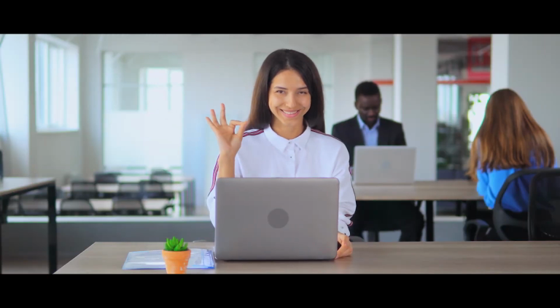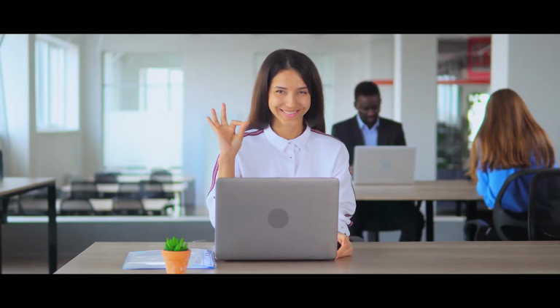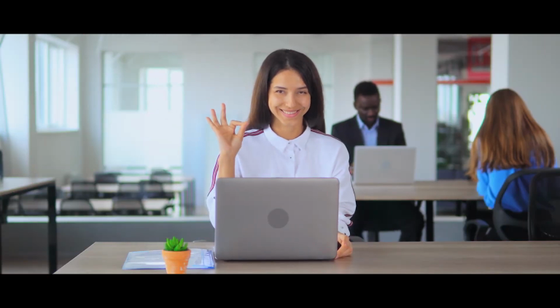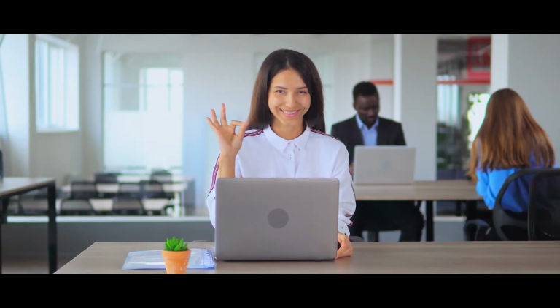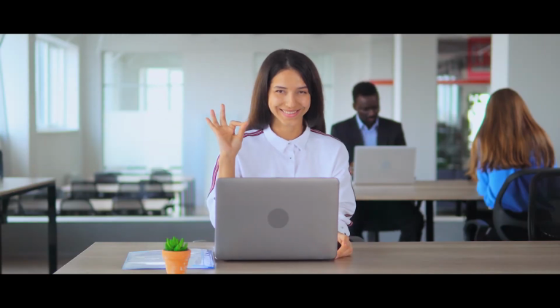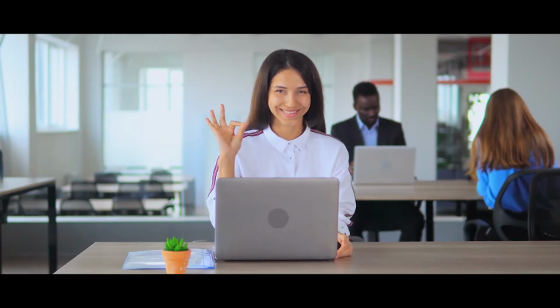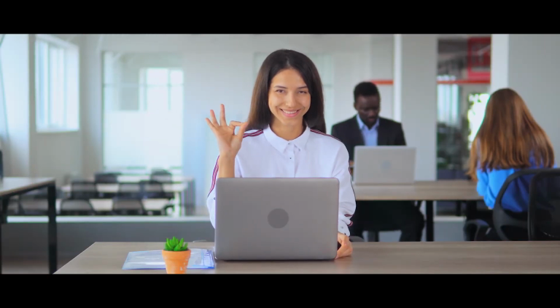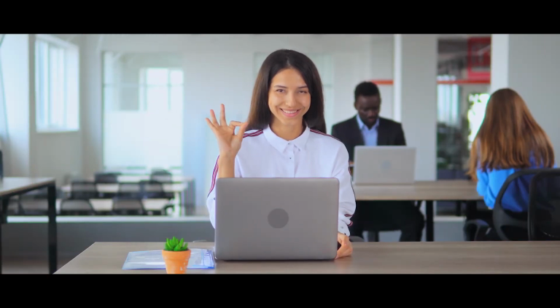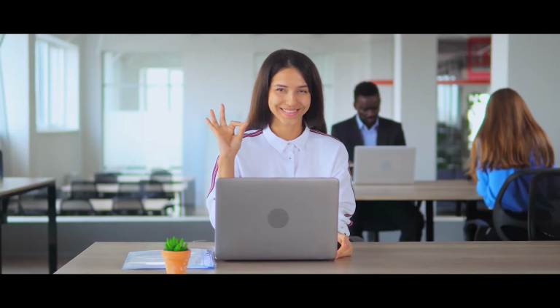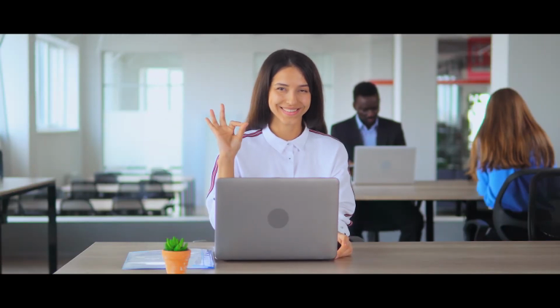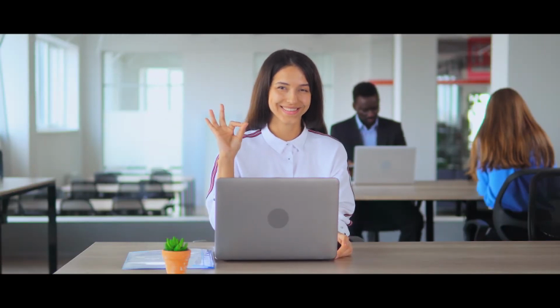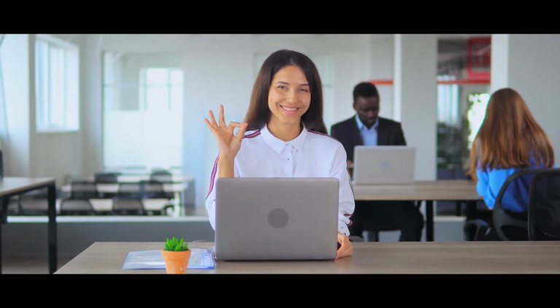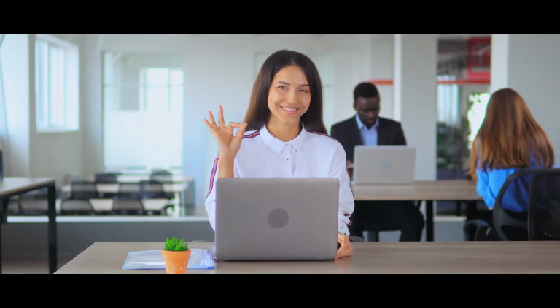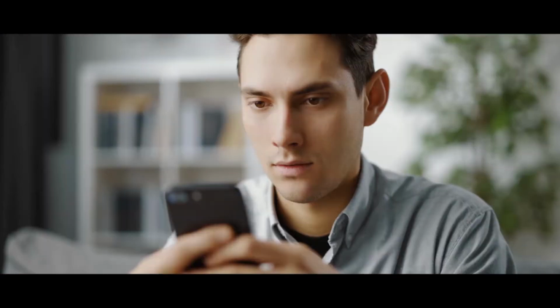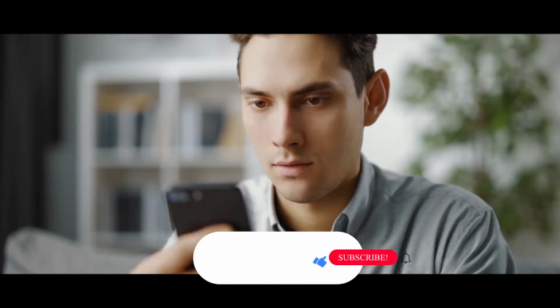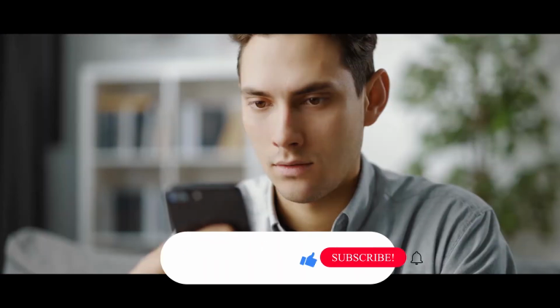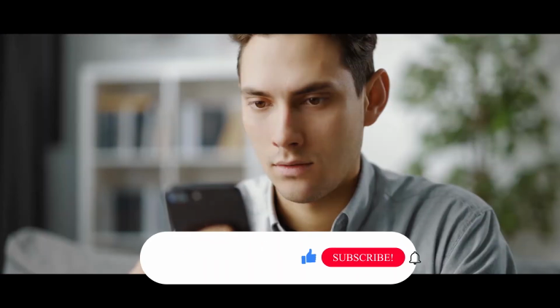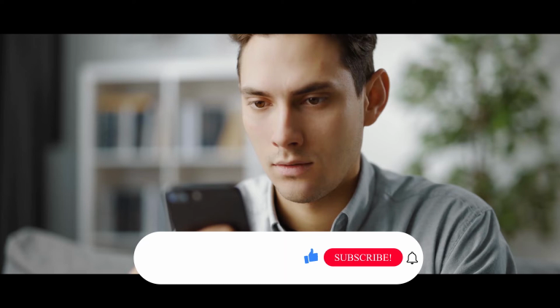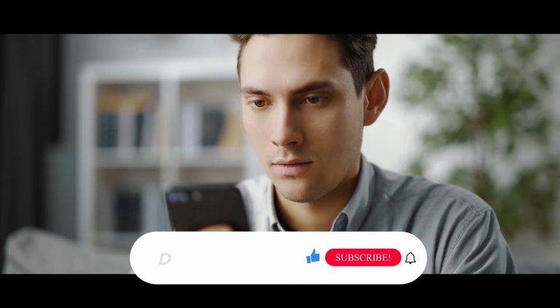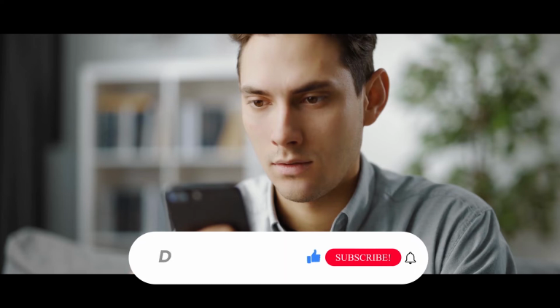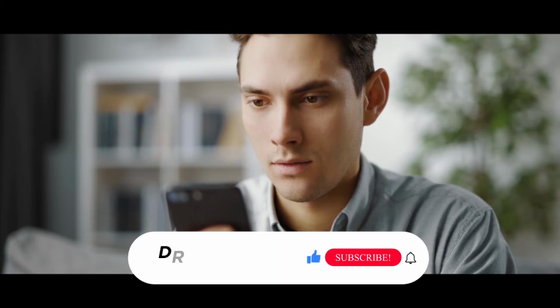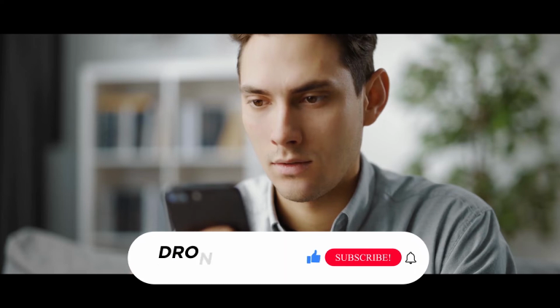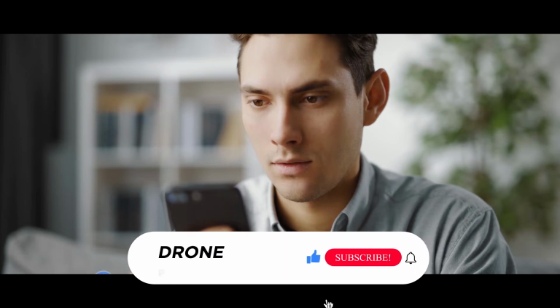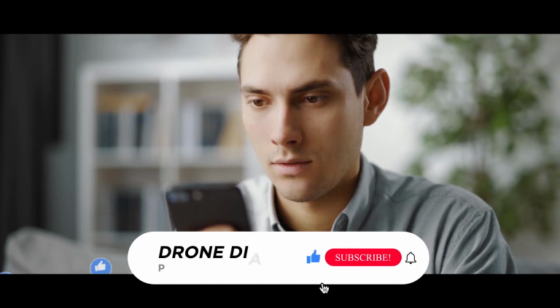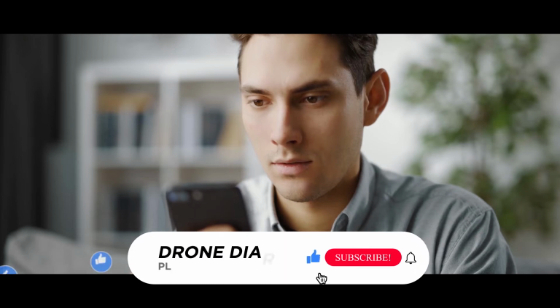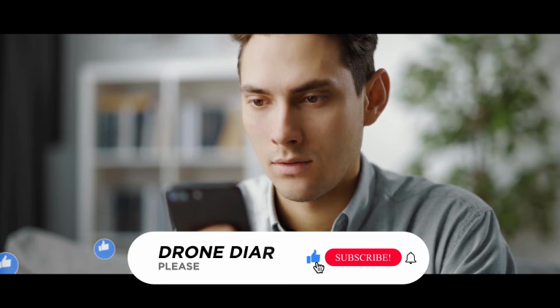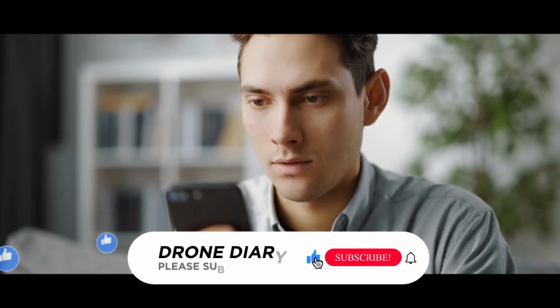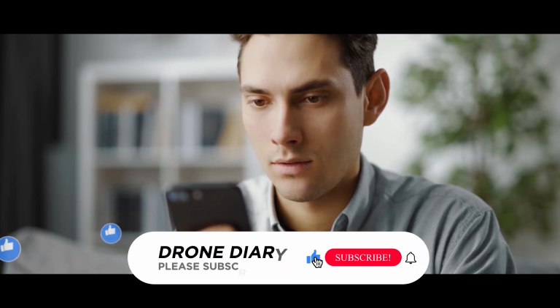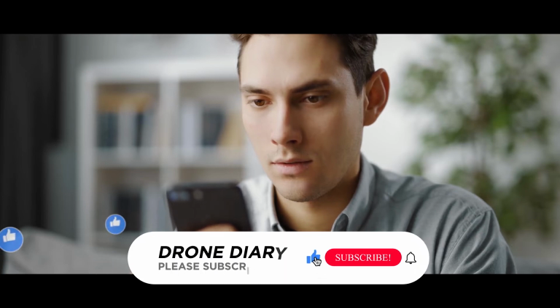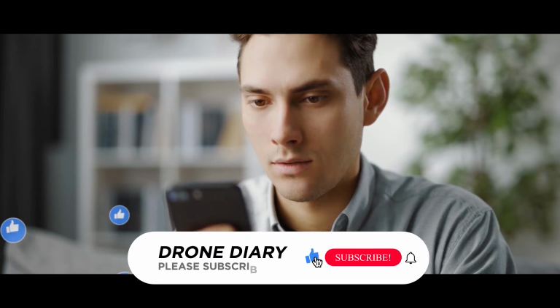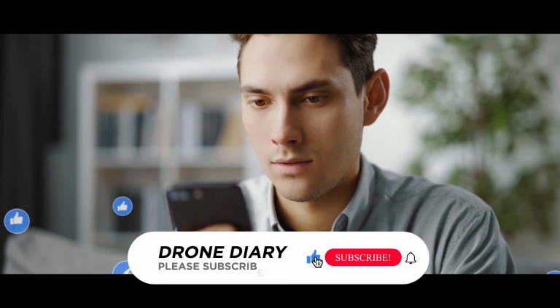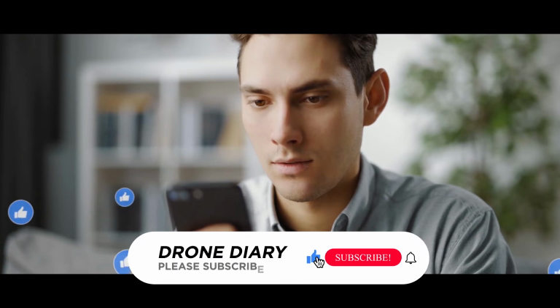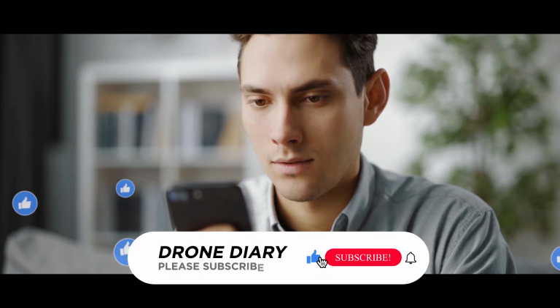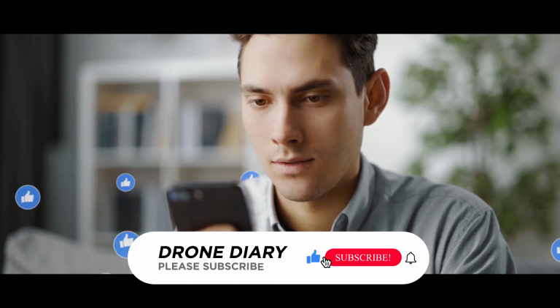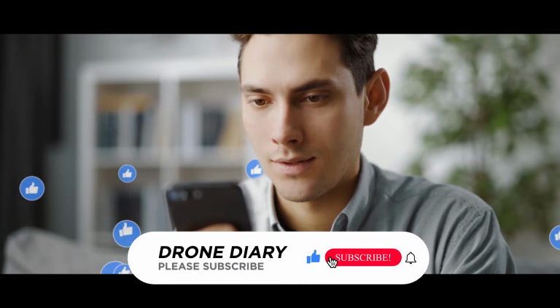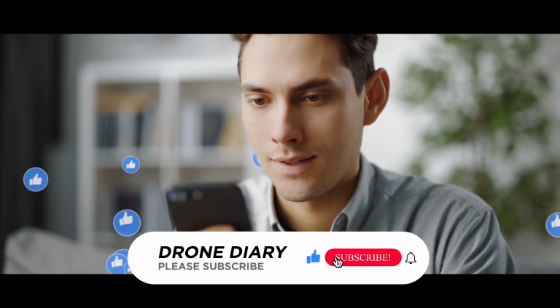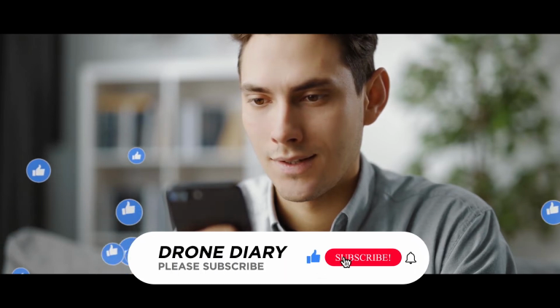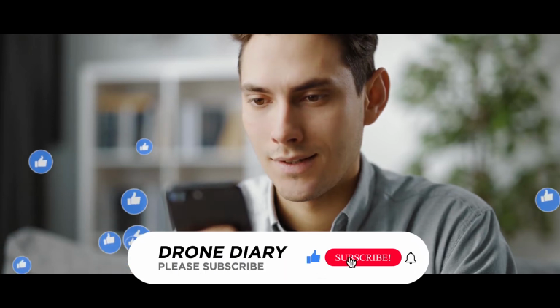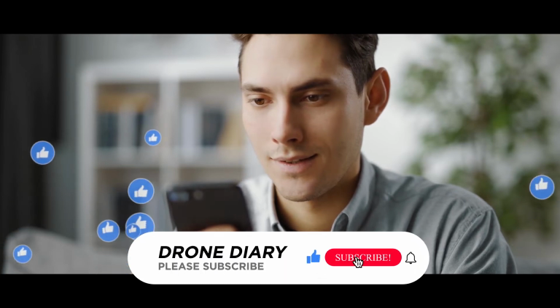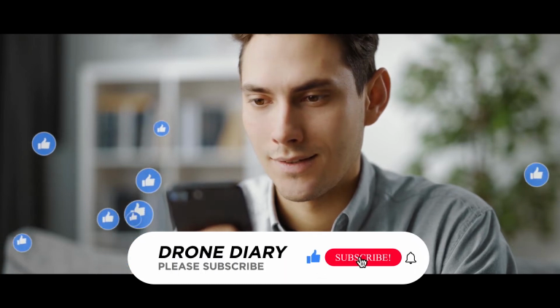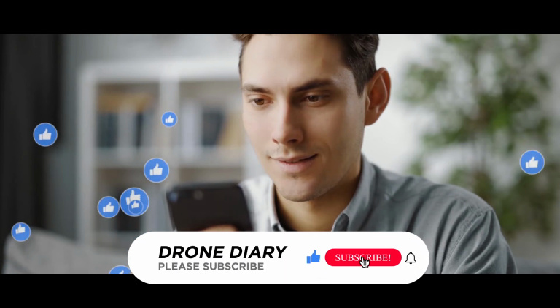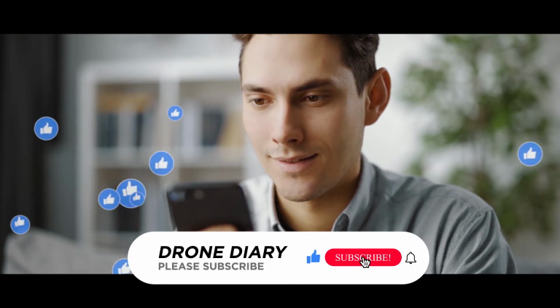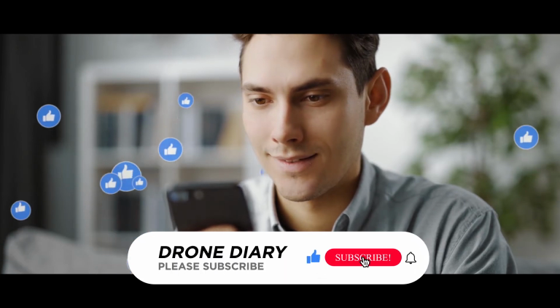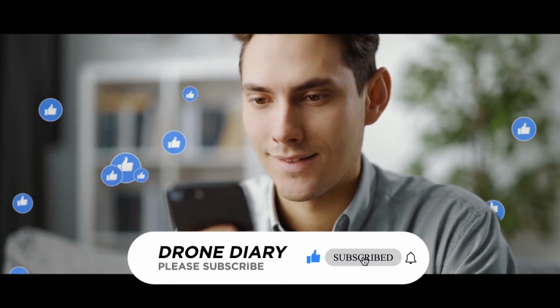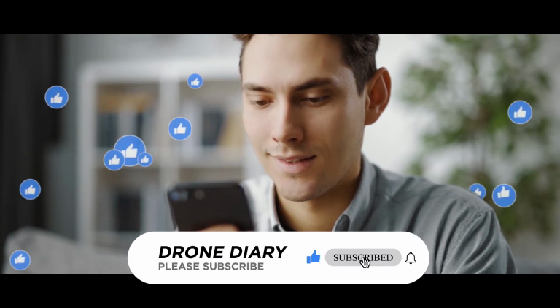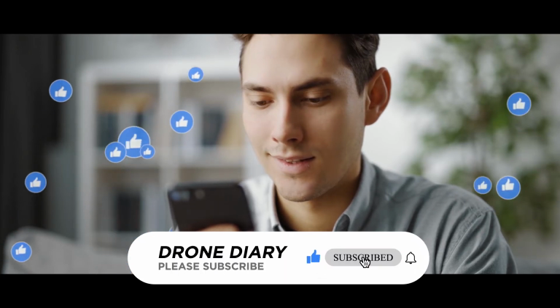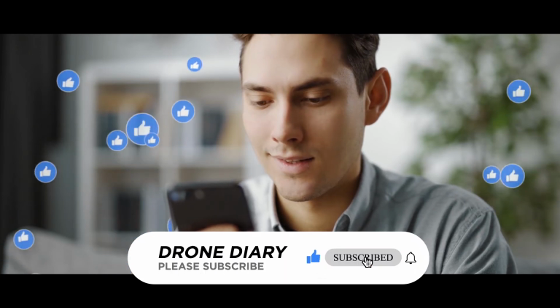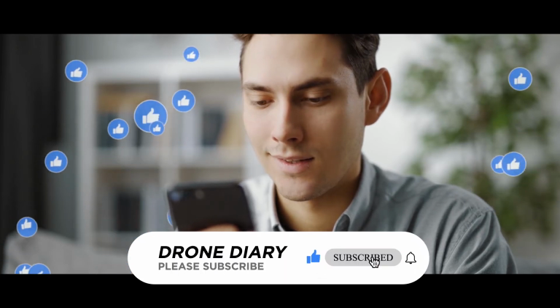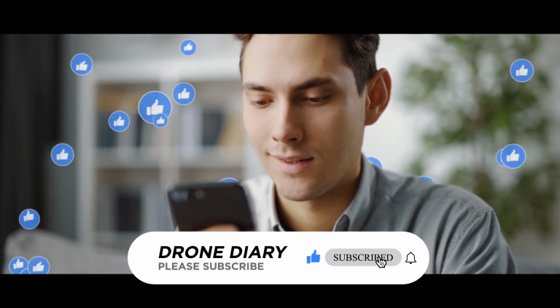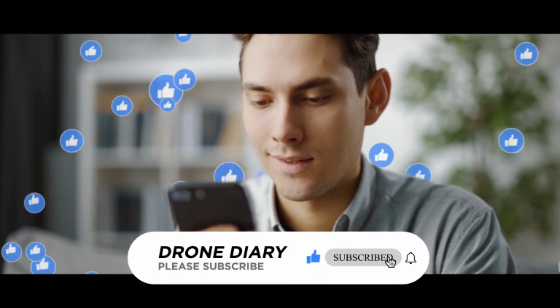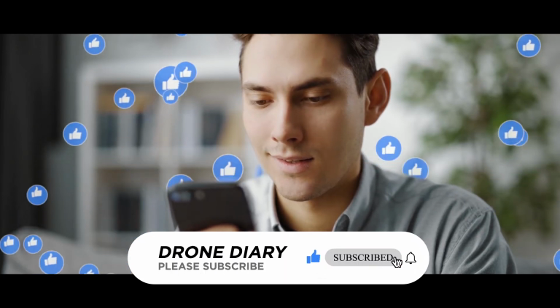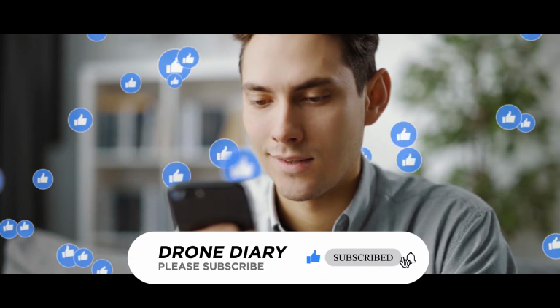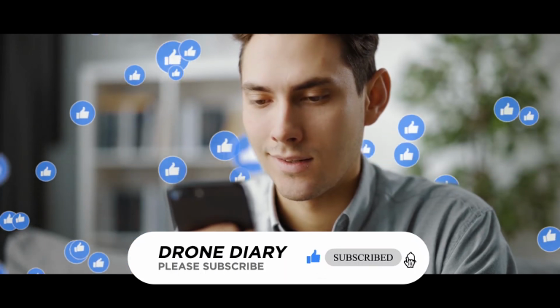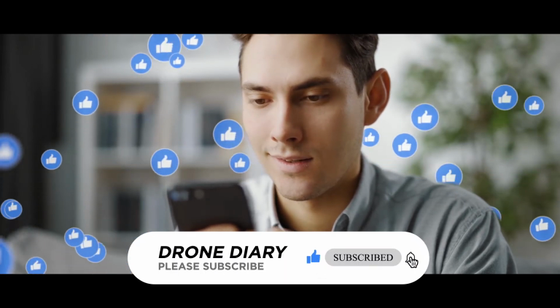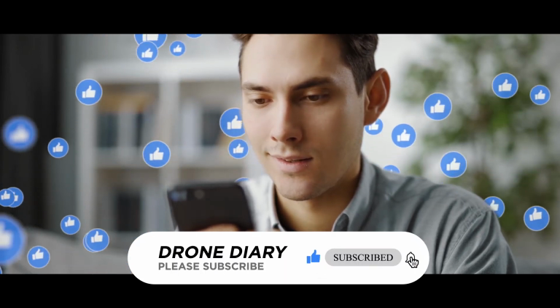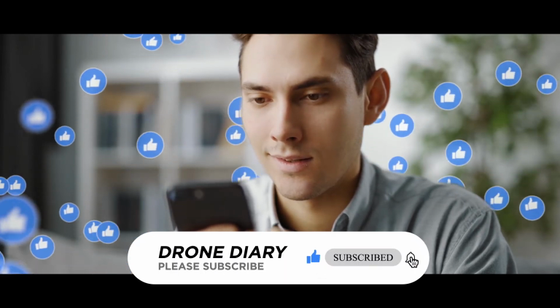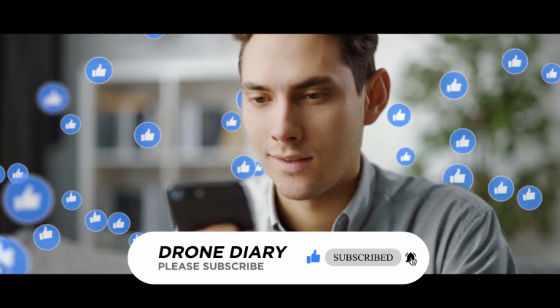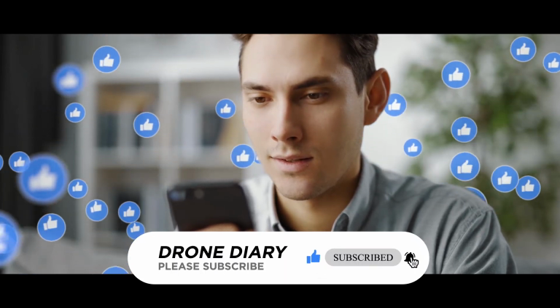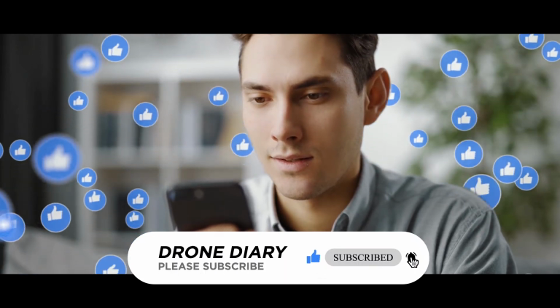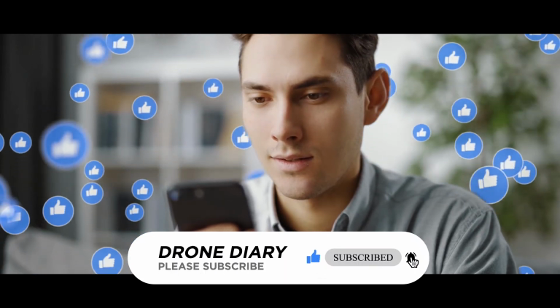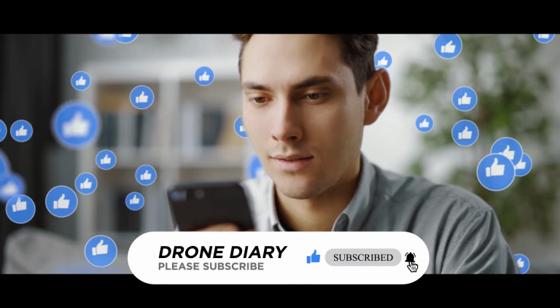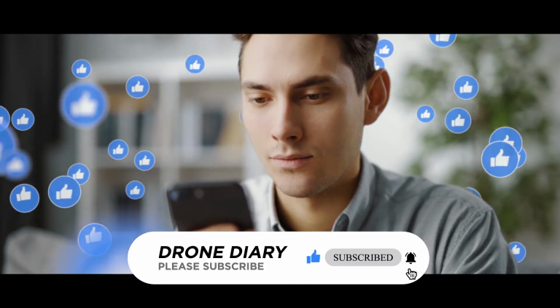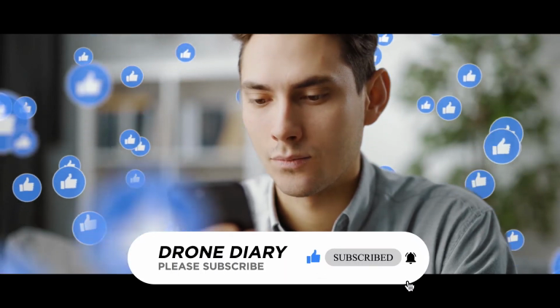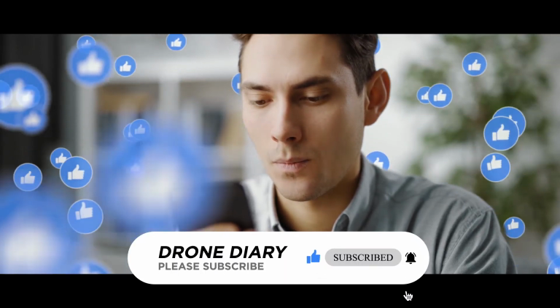I hope you enjoyed the video. If you liked it, please press the like and subscribe button, and let us know your valuable feedback by commenting below.